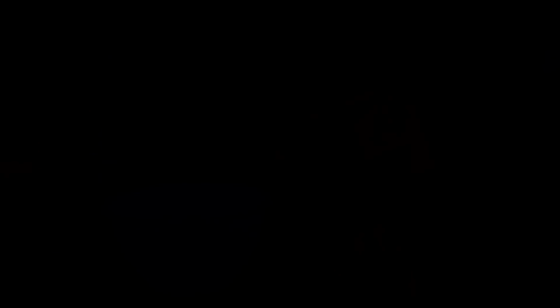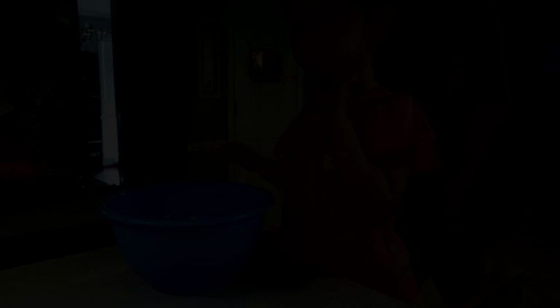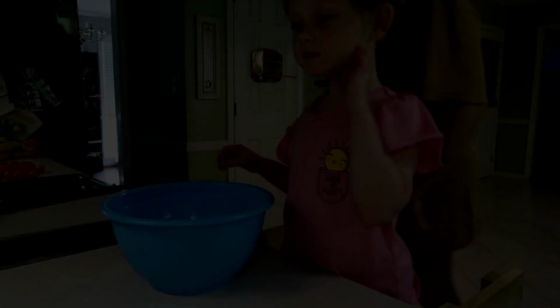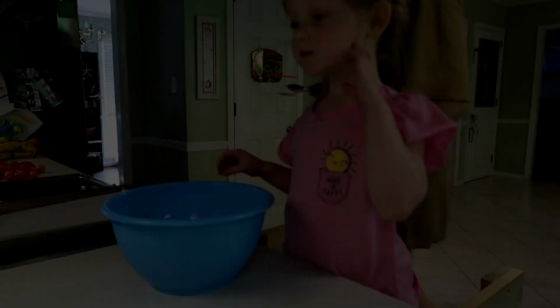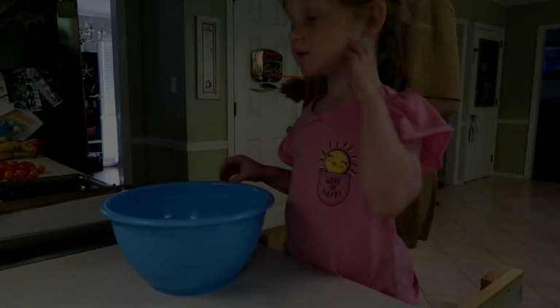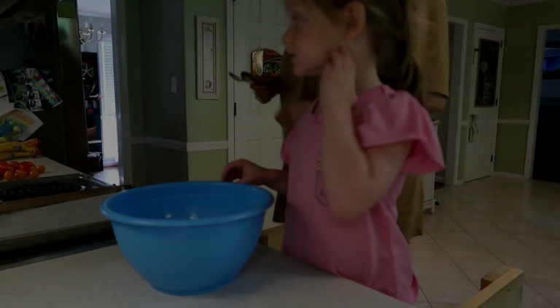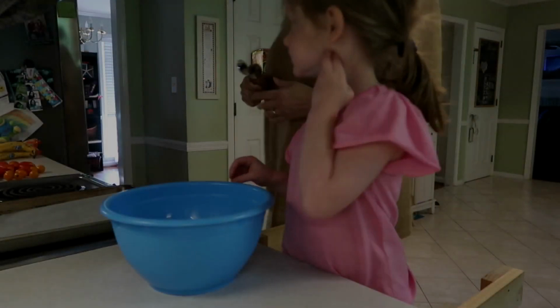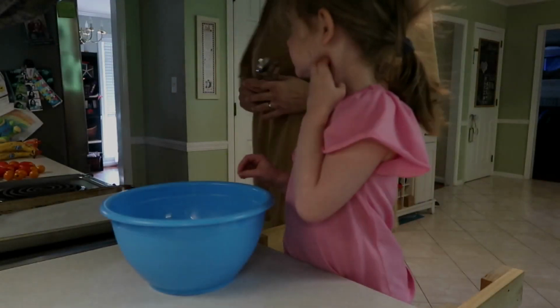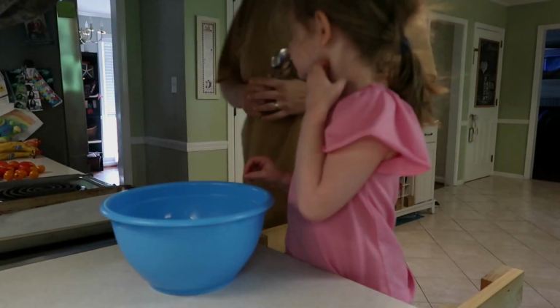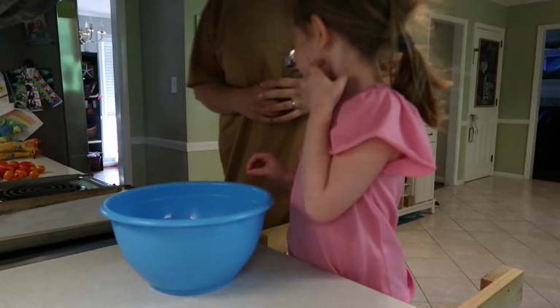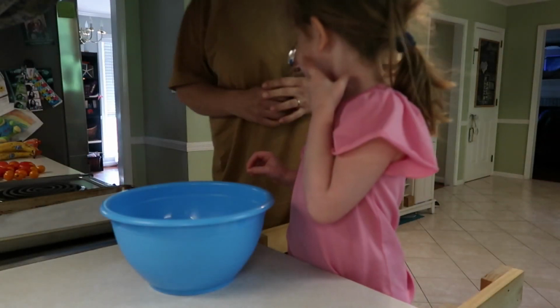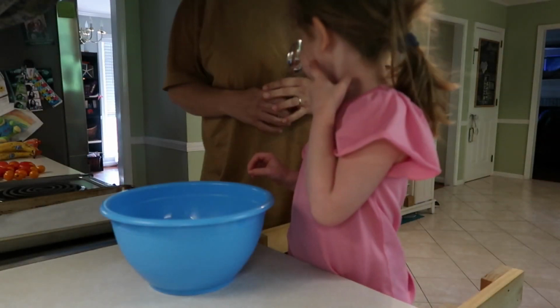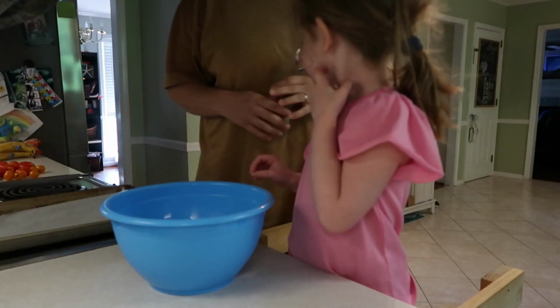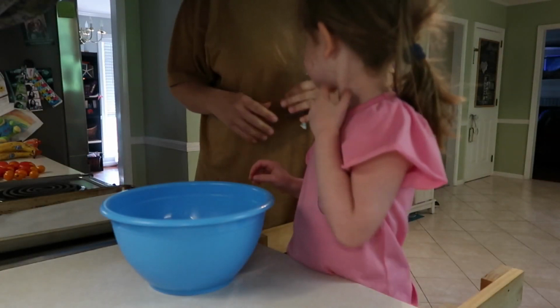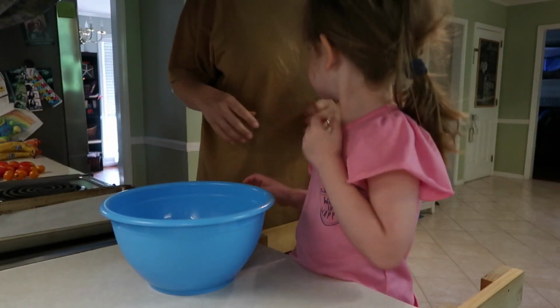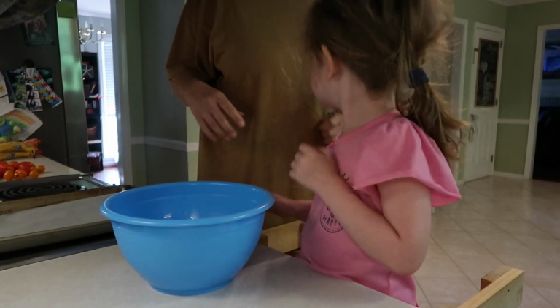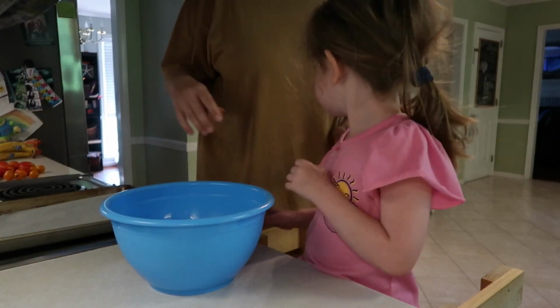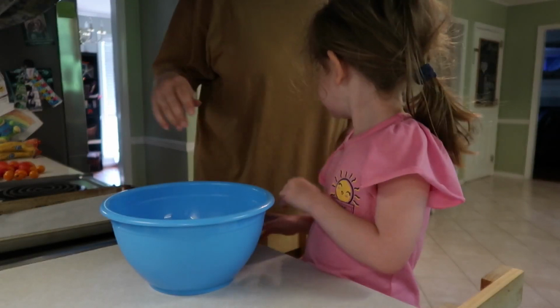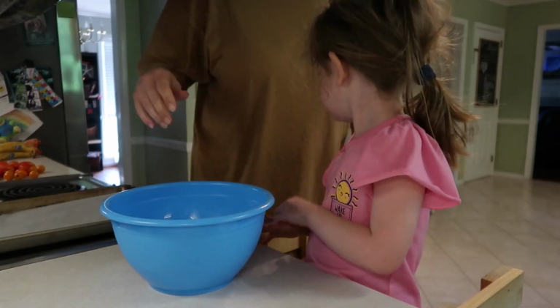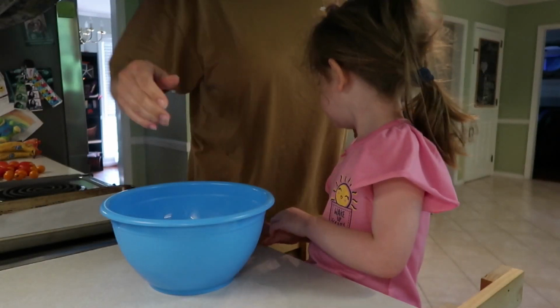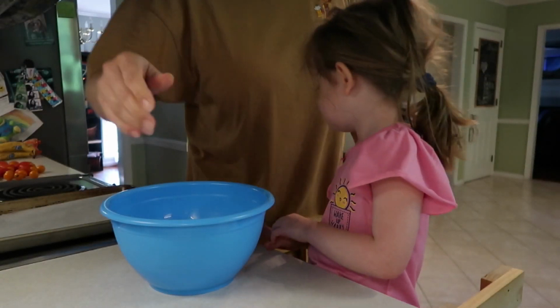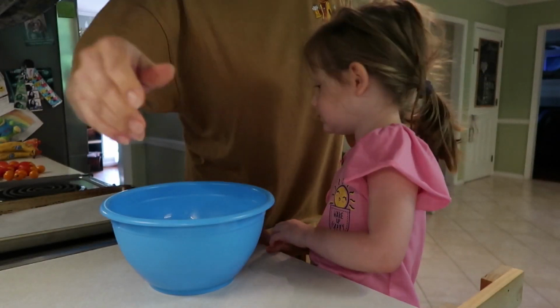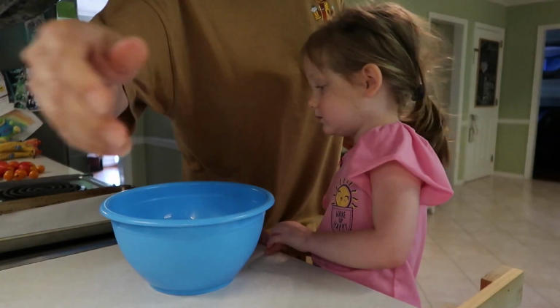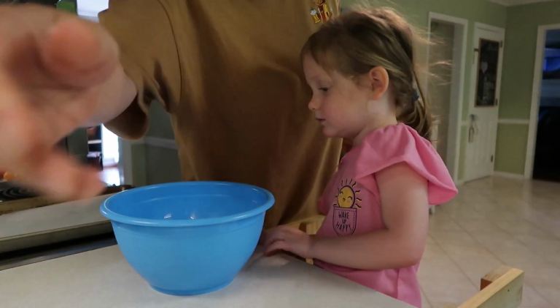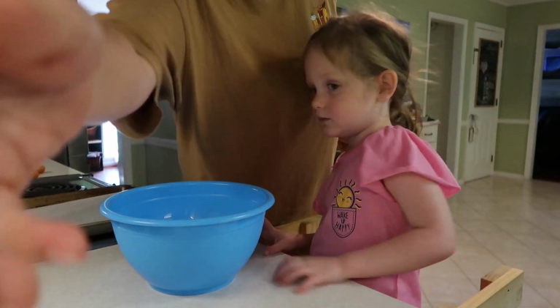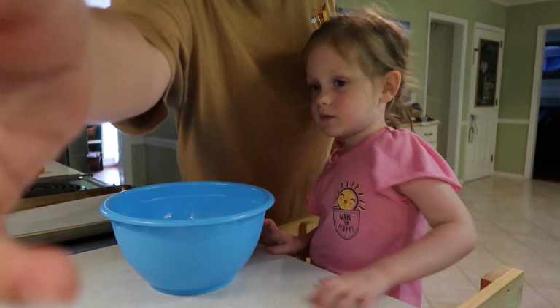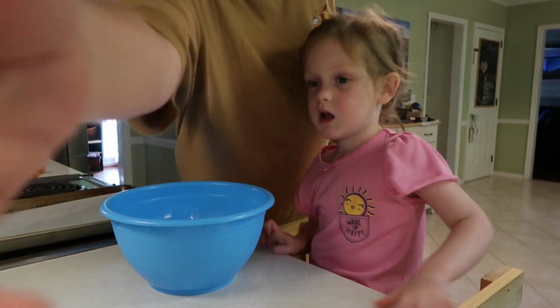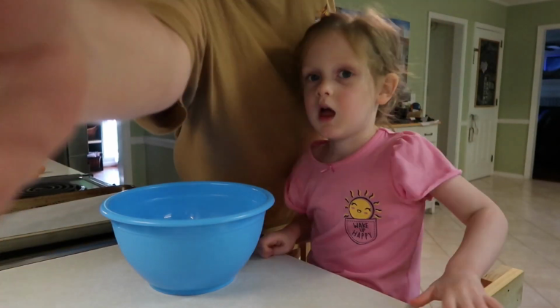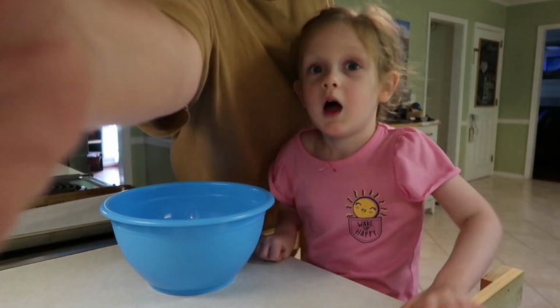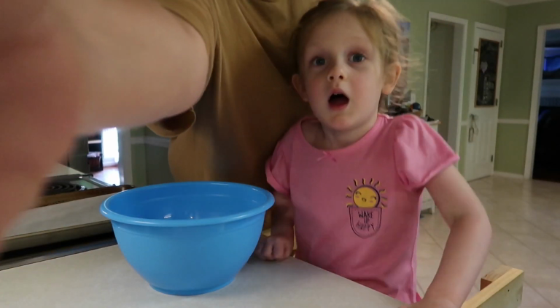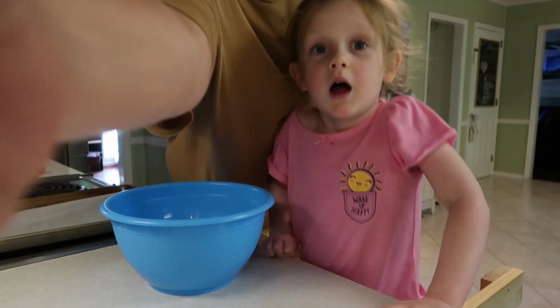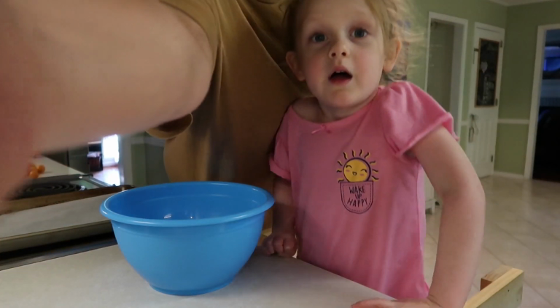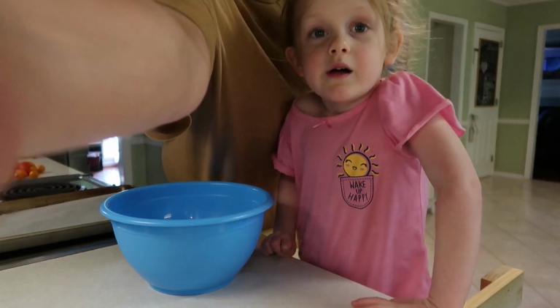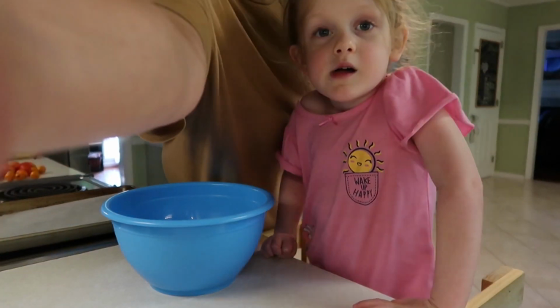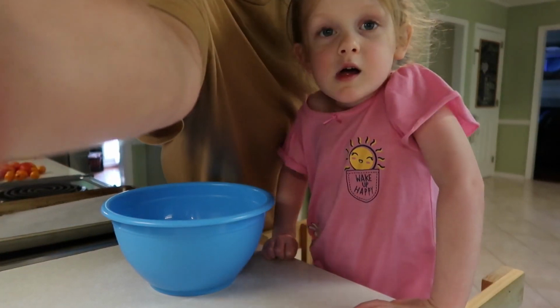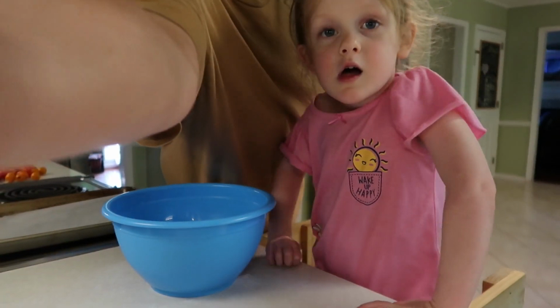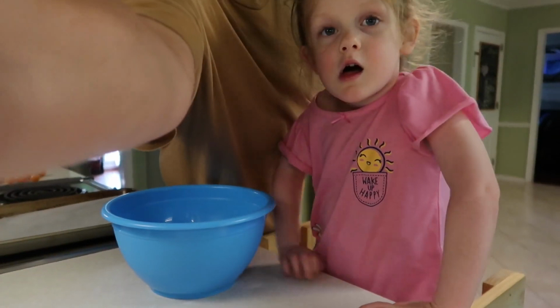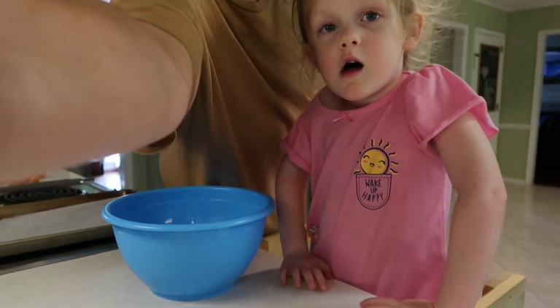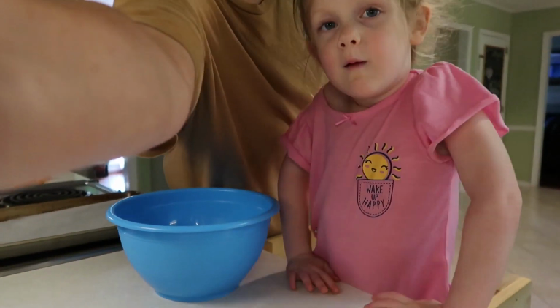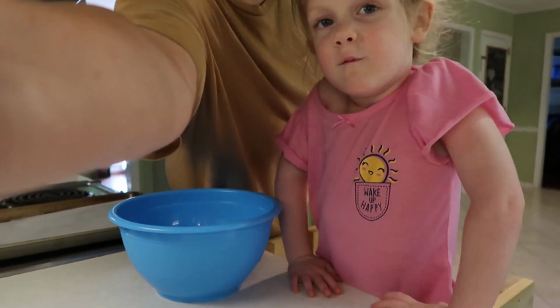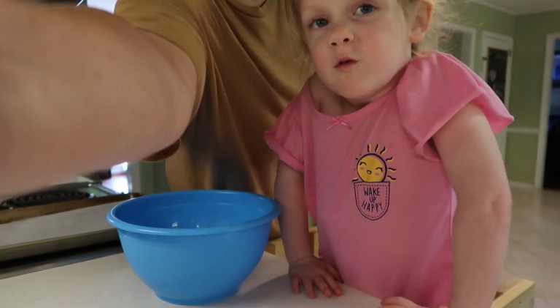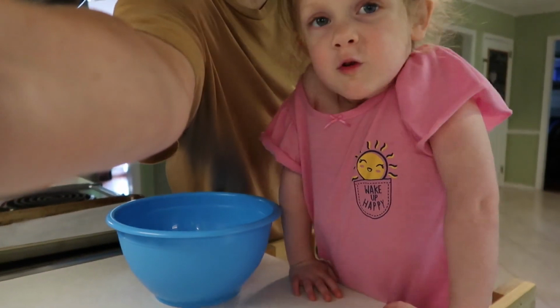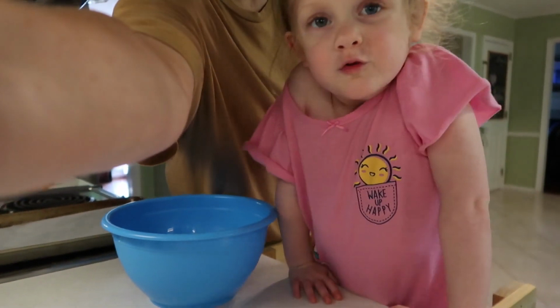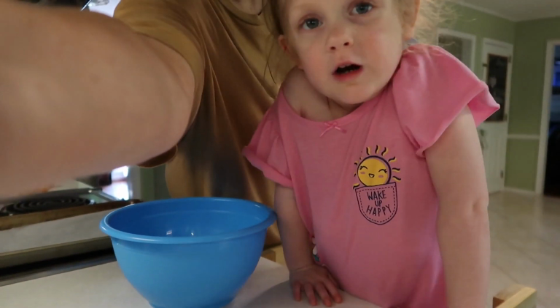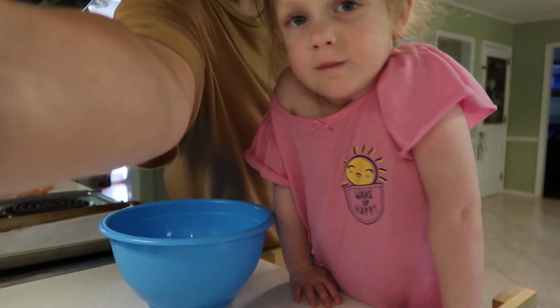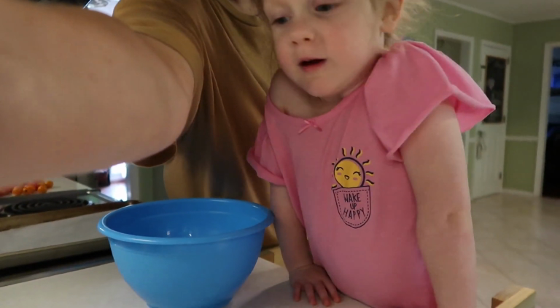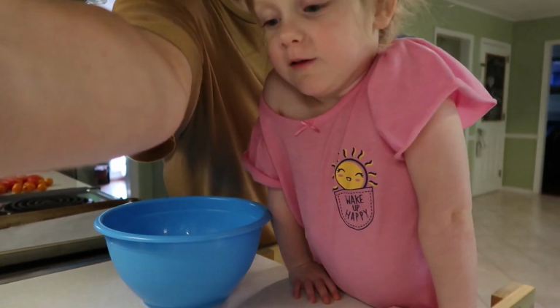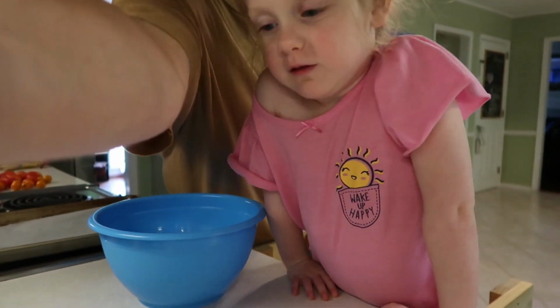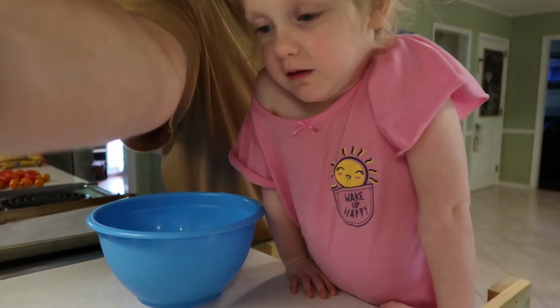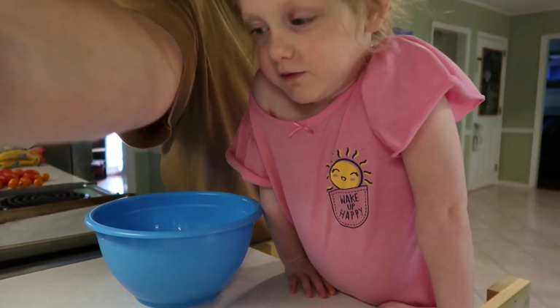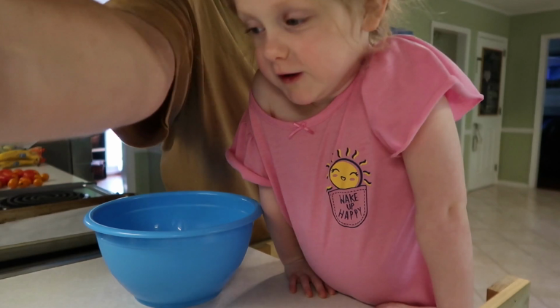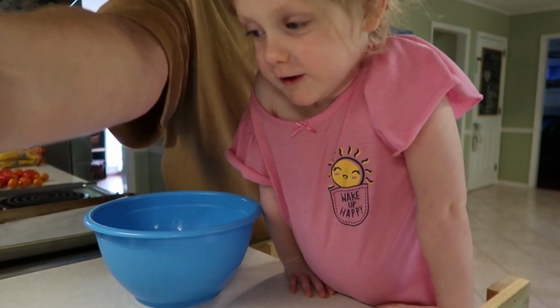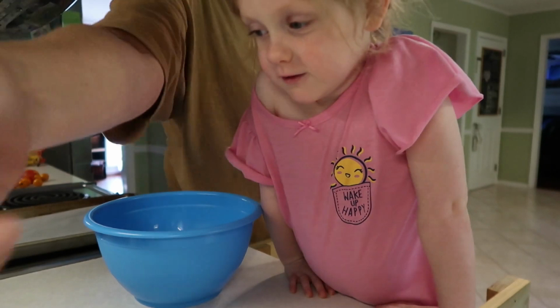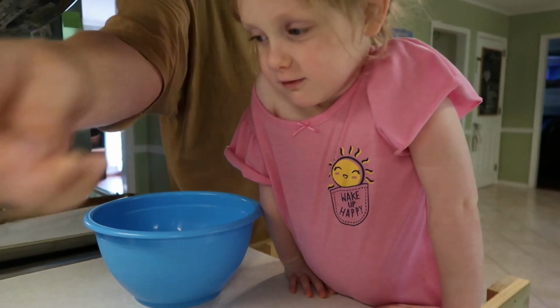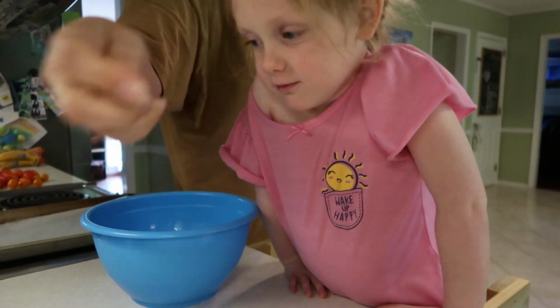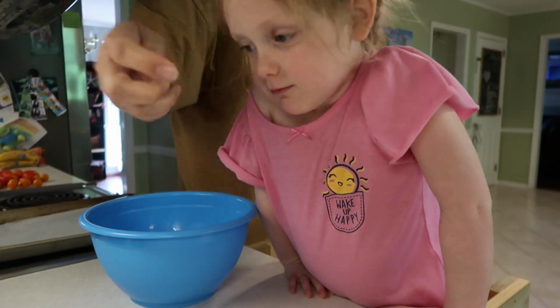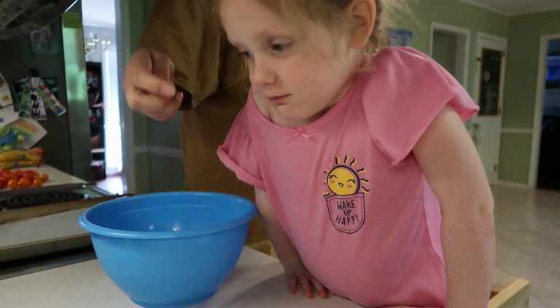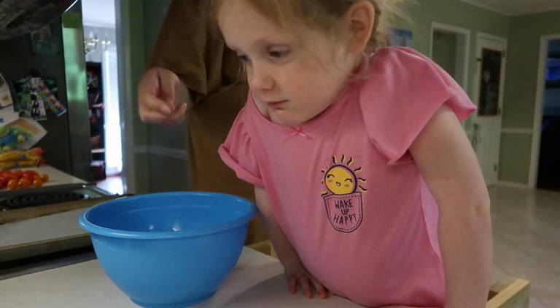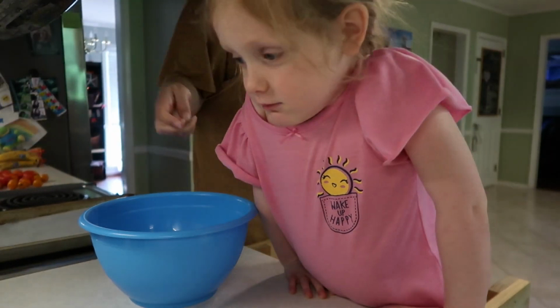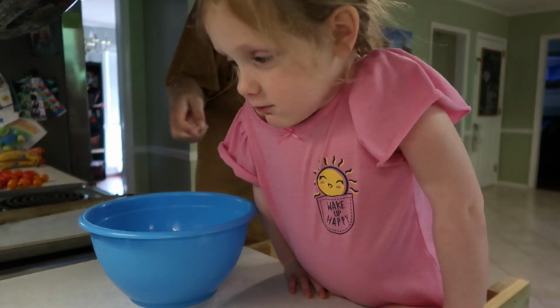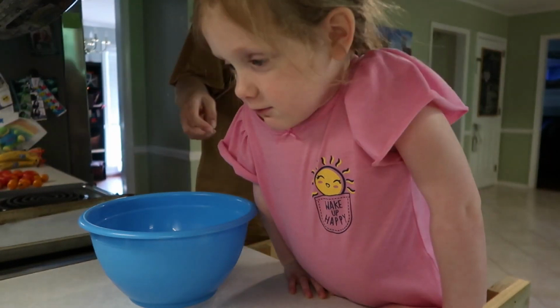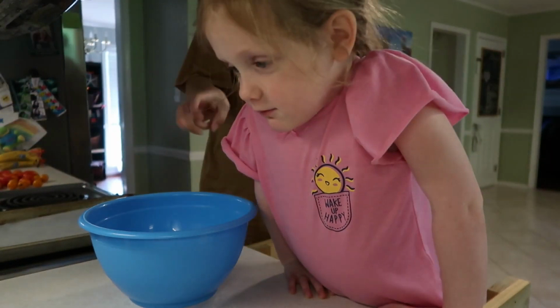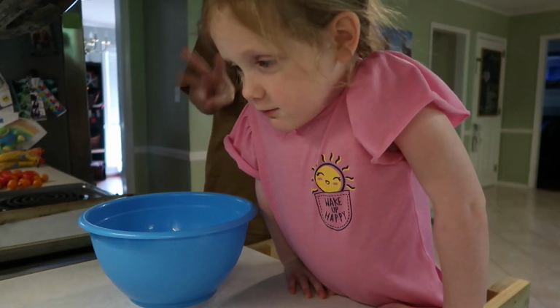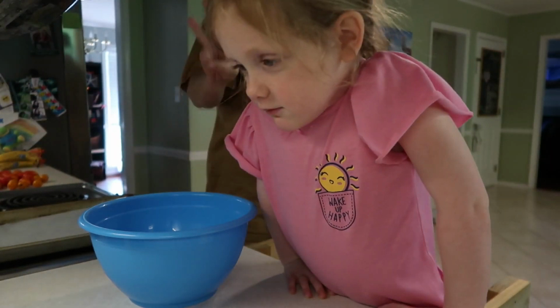What are we making? Do you remember what they're called? Strawberry fluffies.